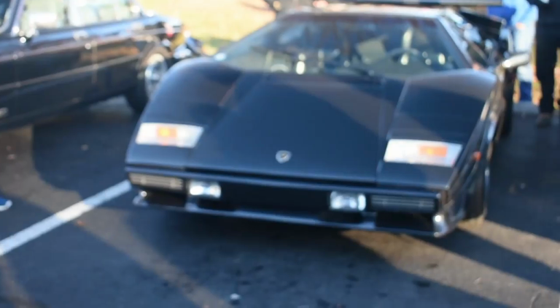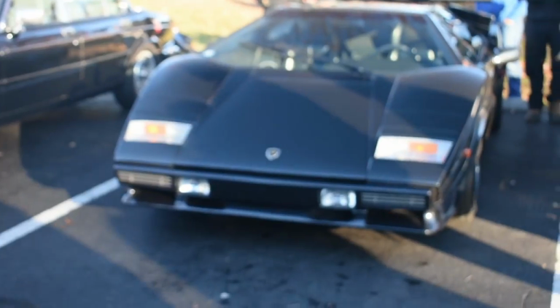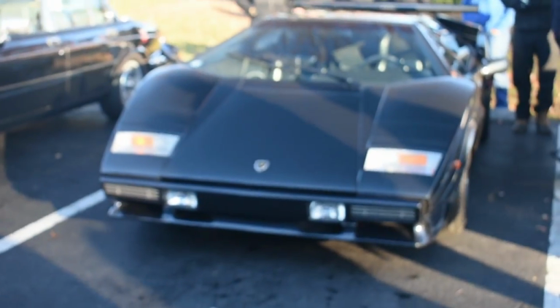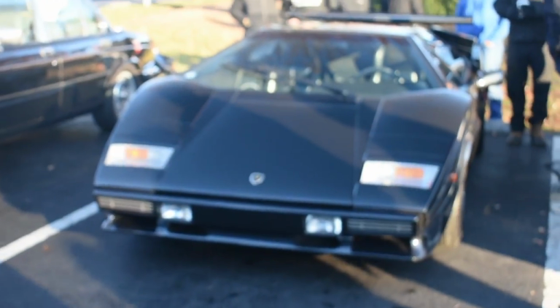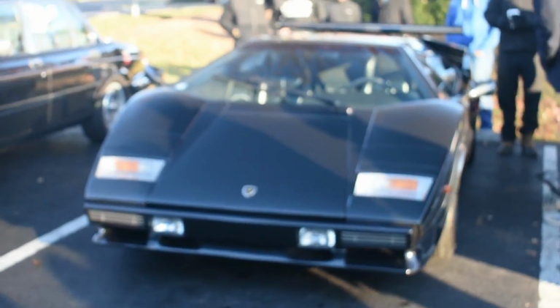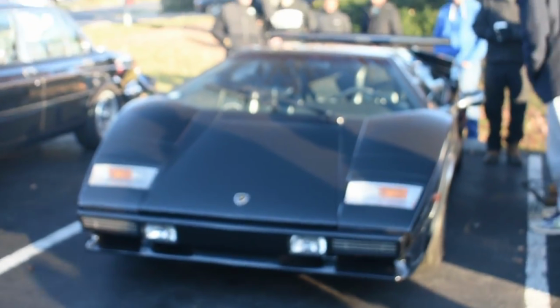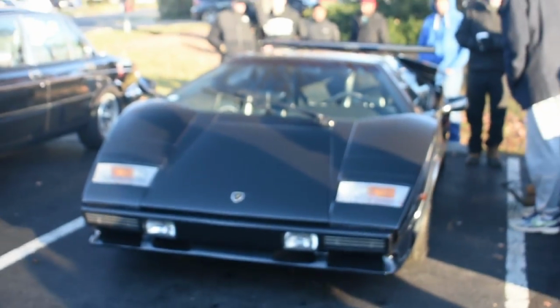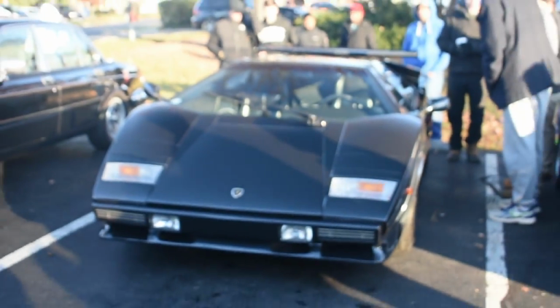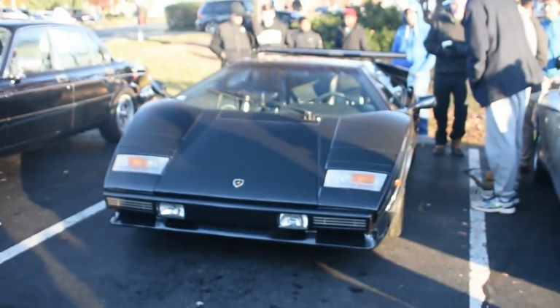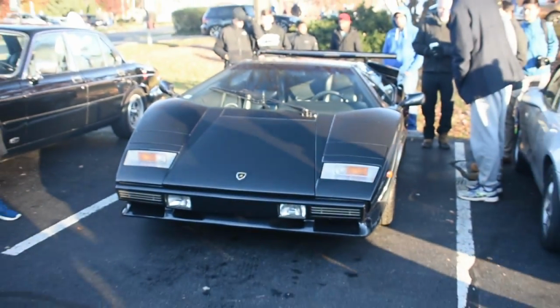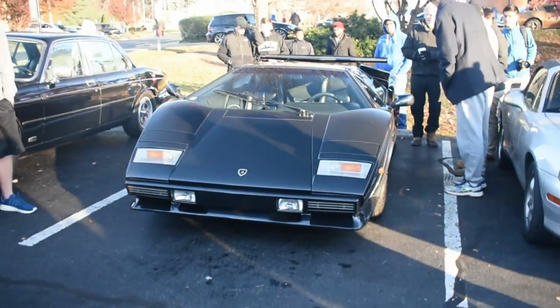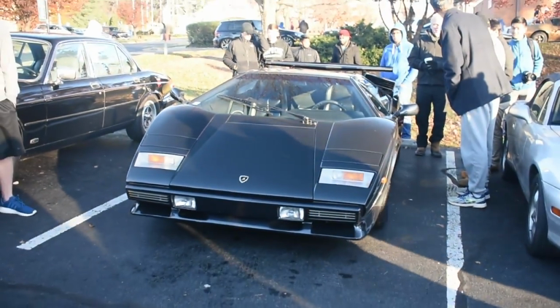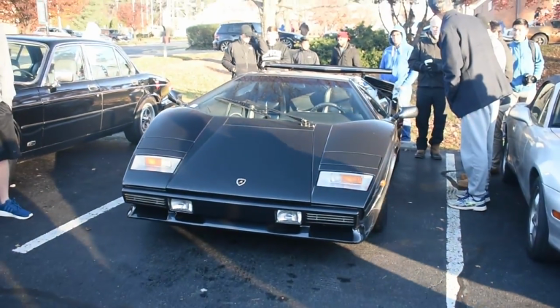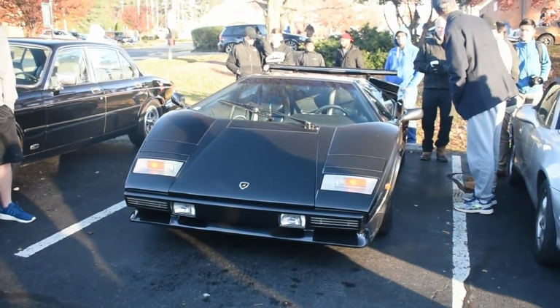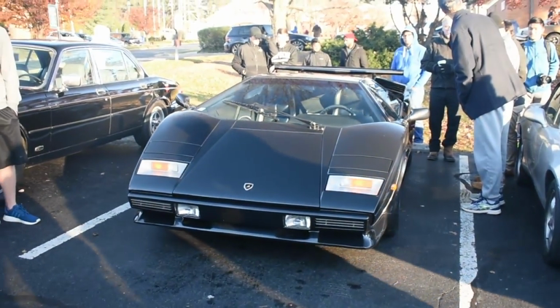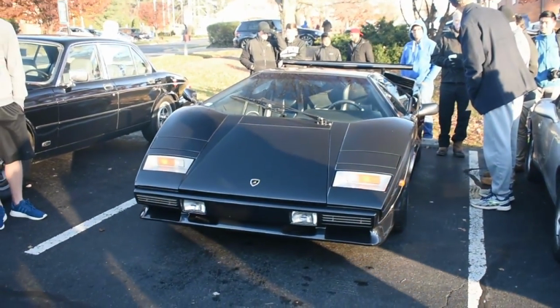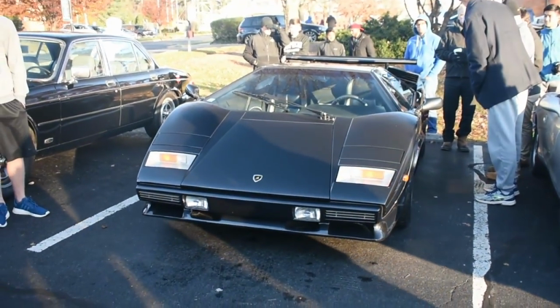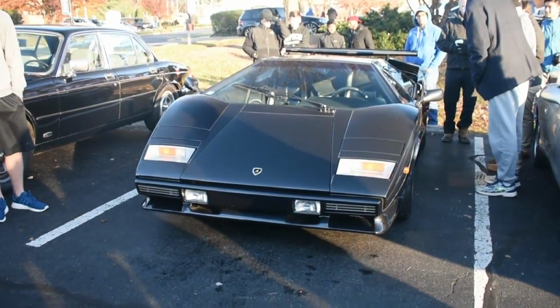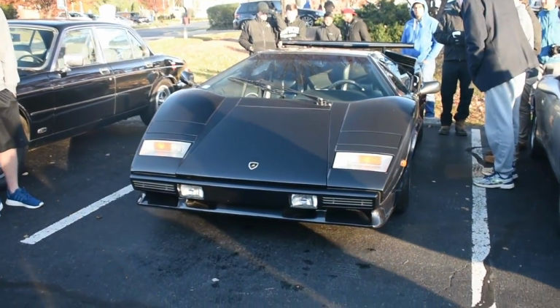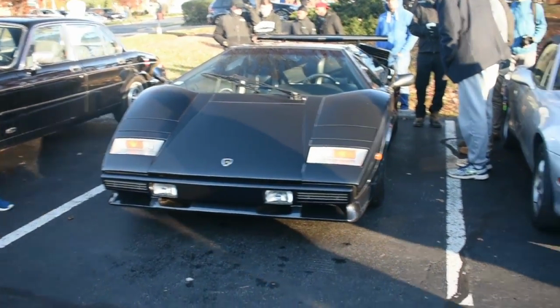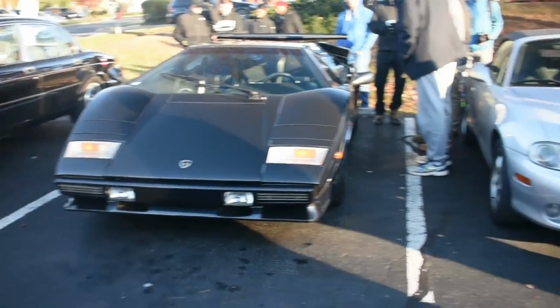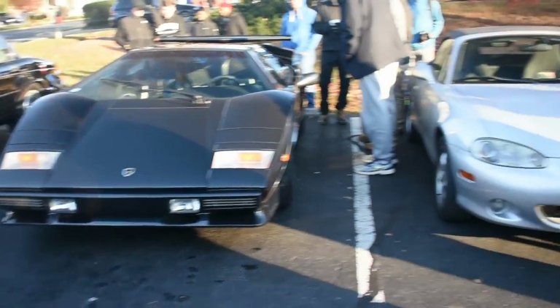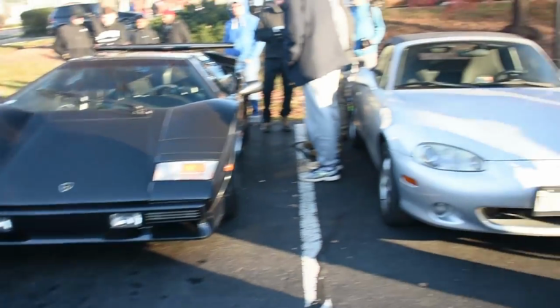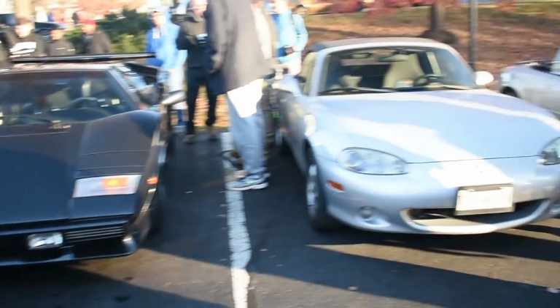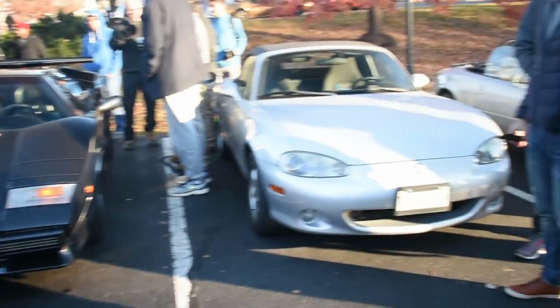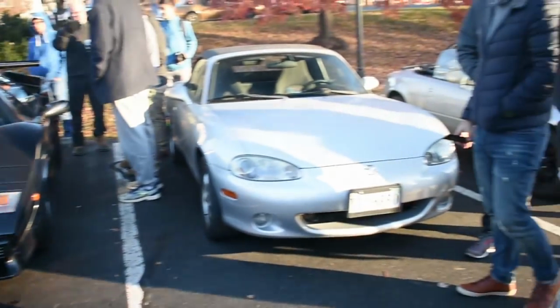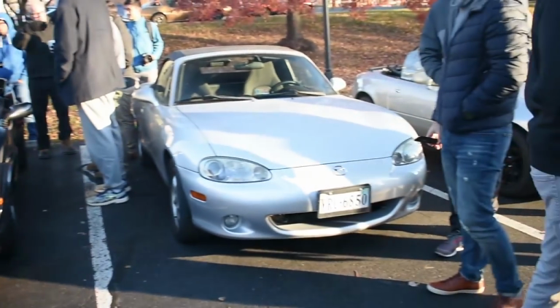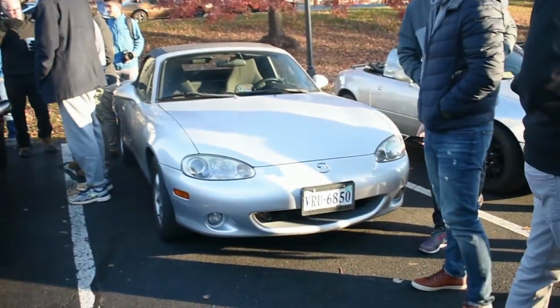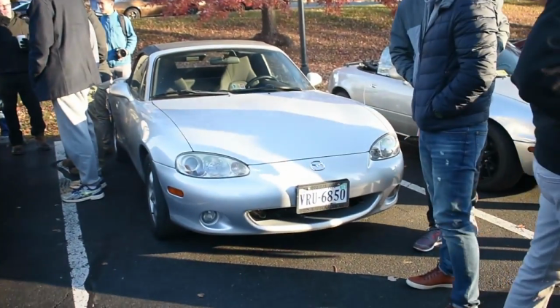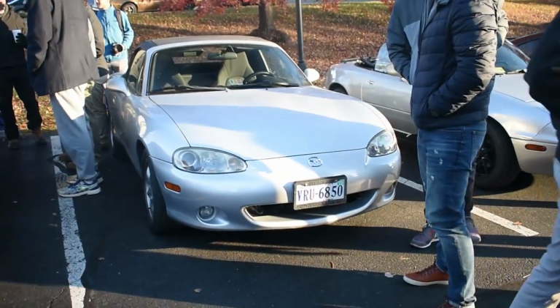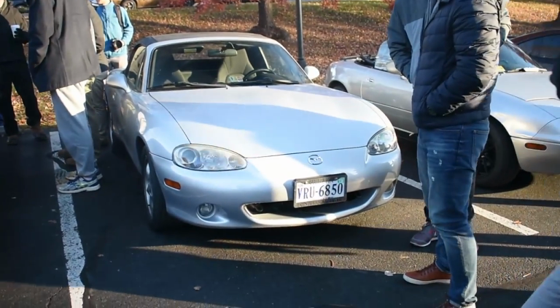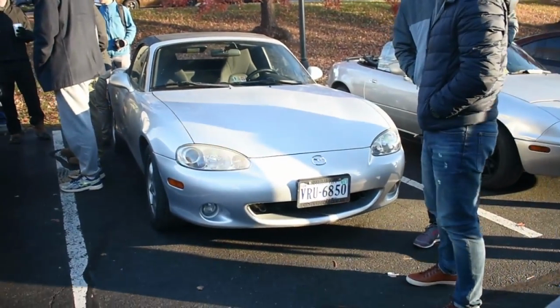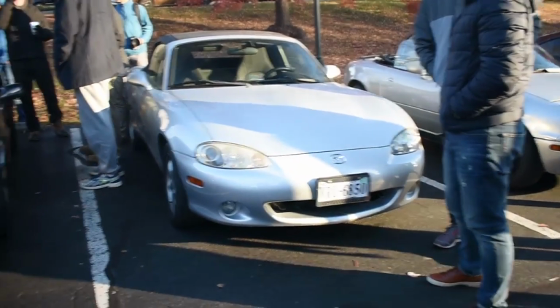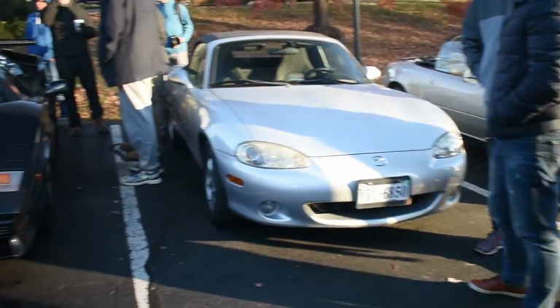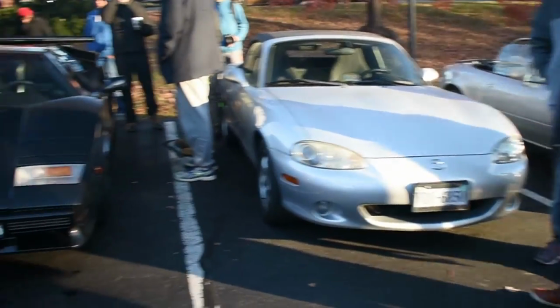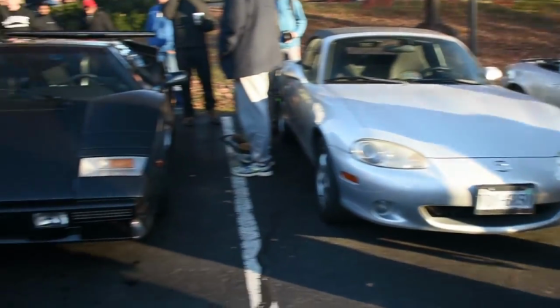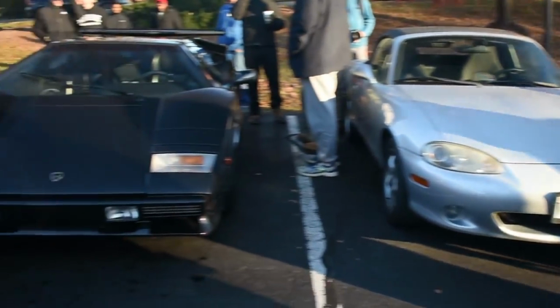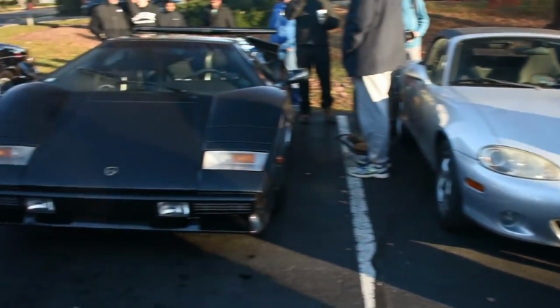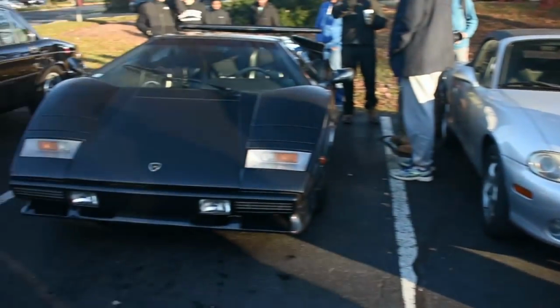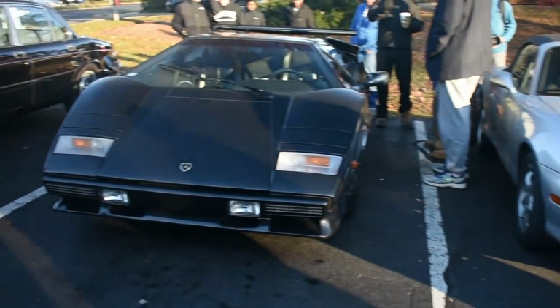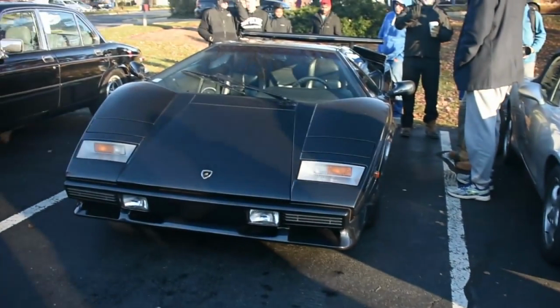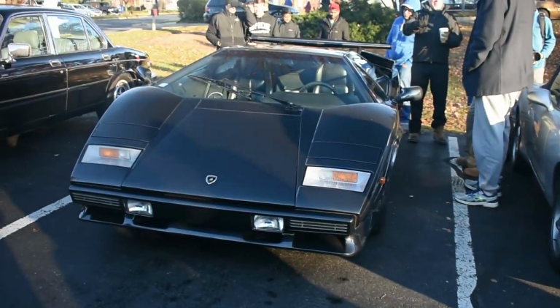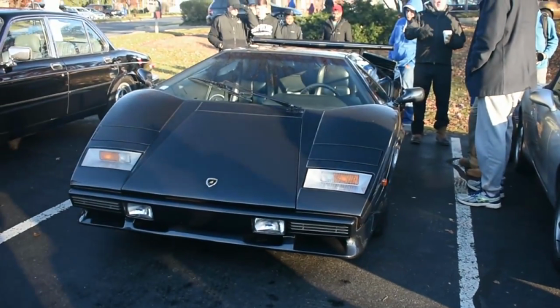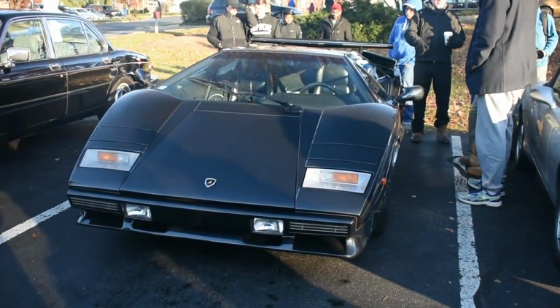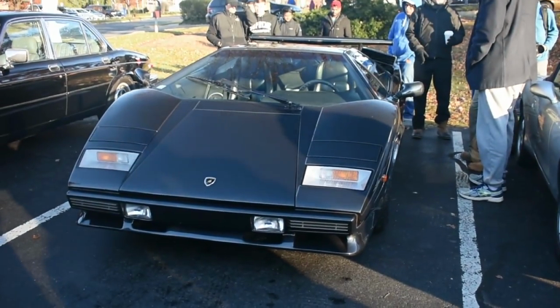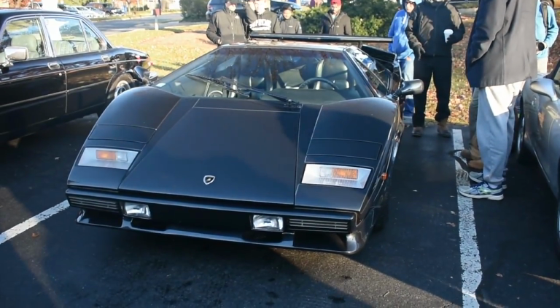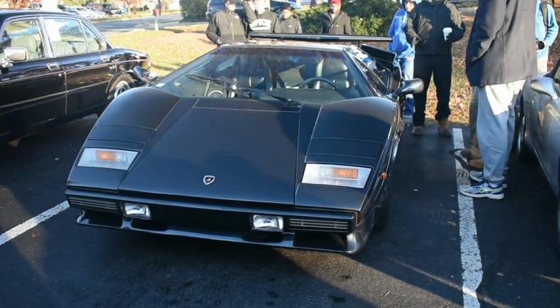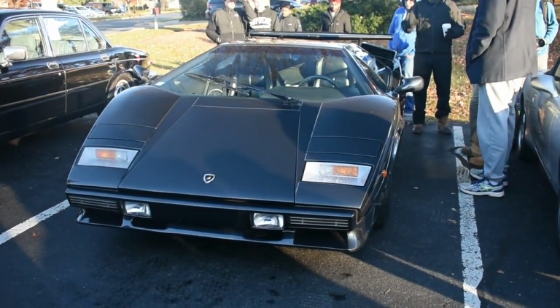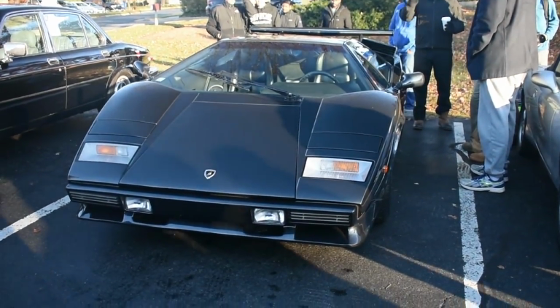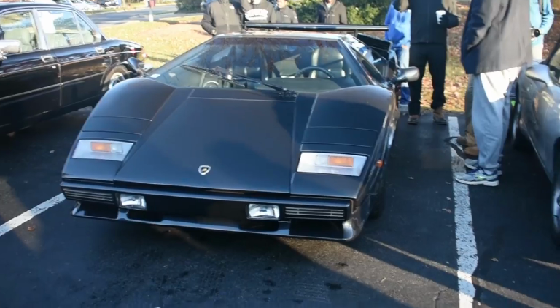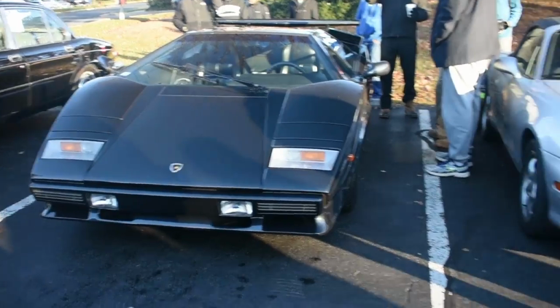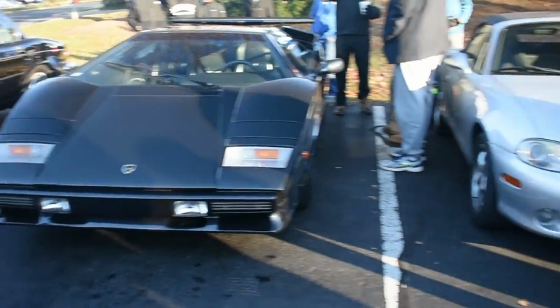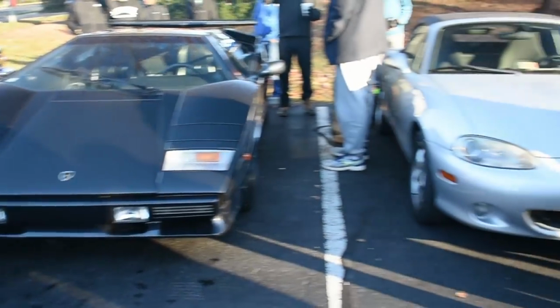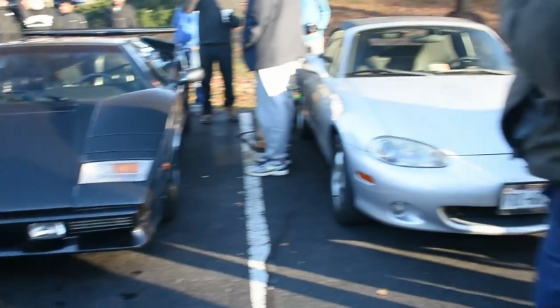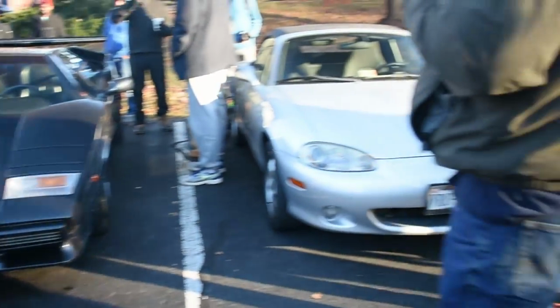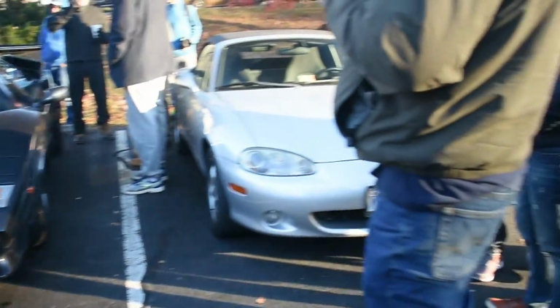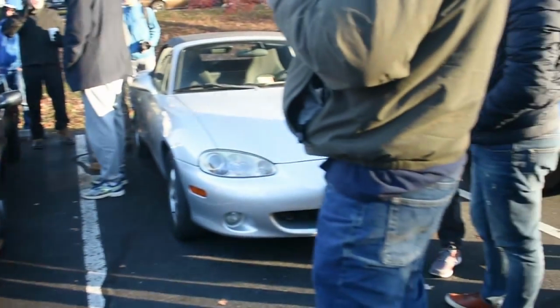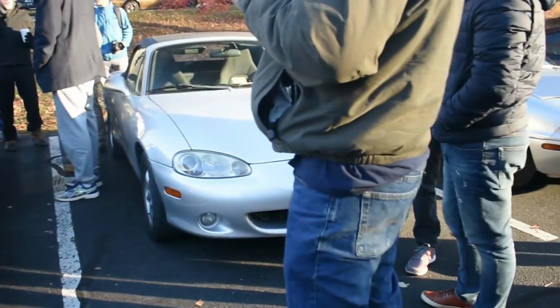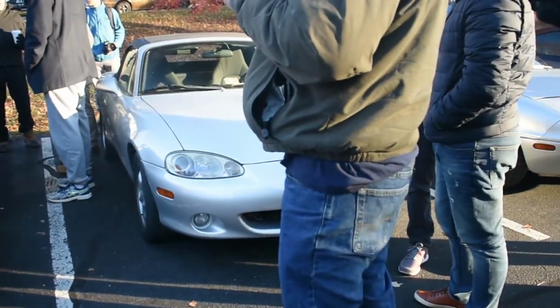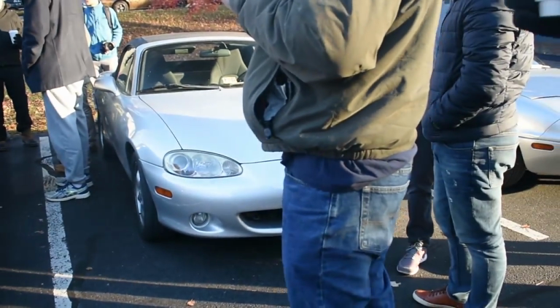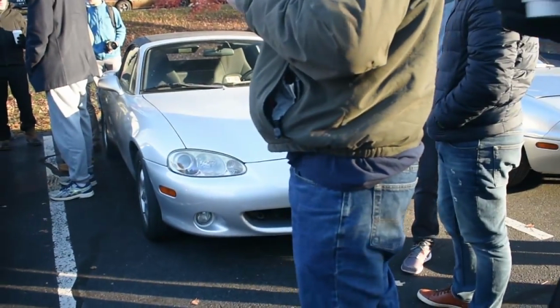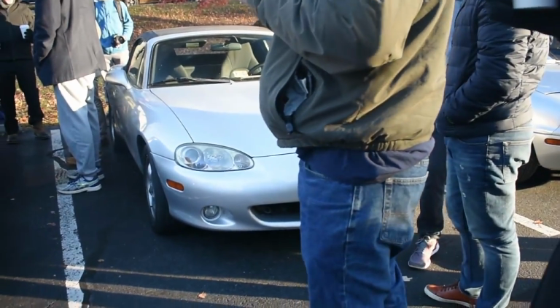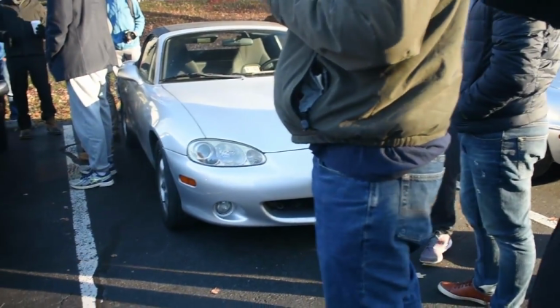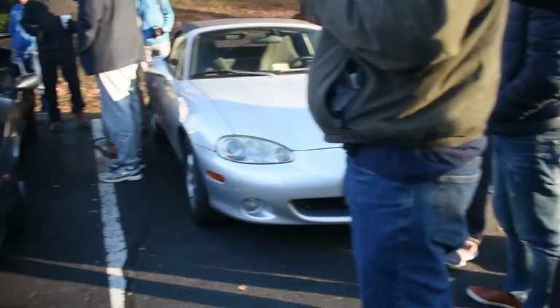The Kuntash. The Miata. The Kuntash. The Miata.